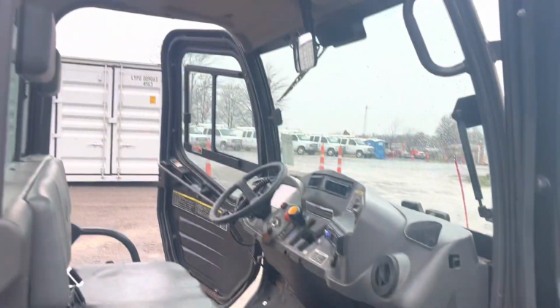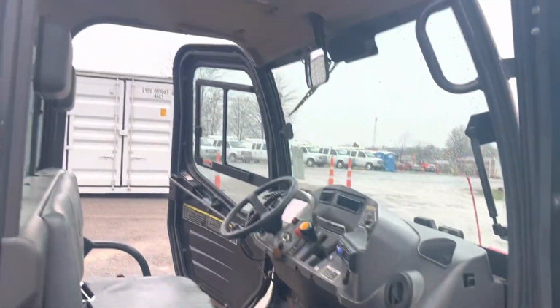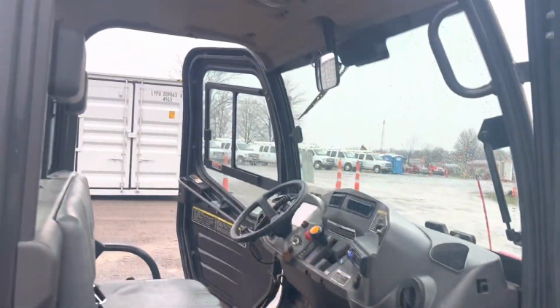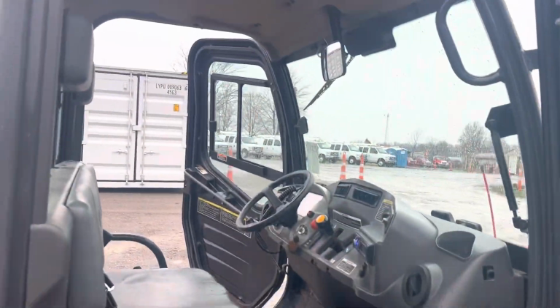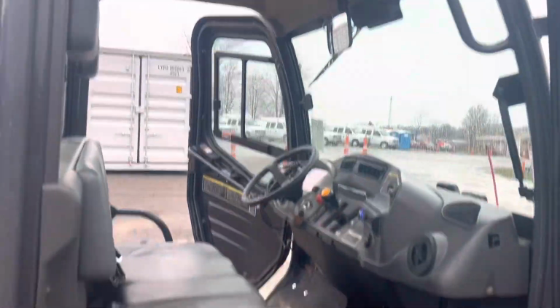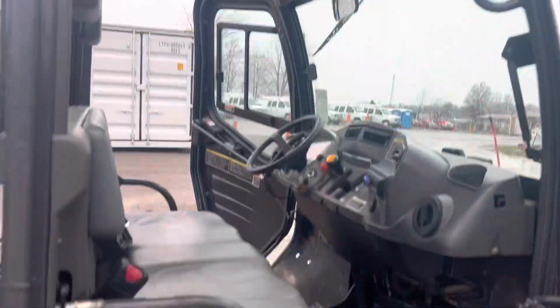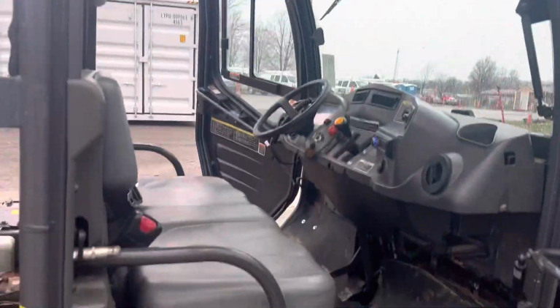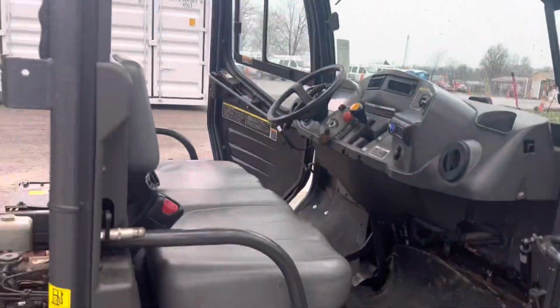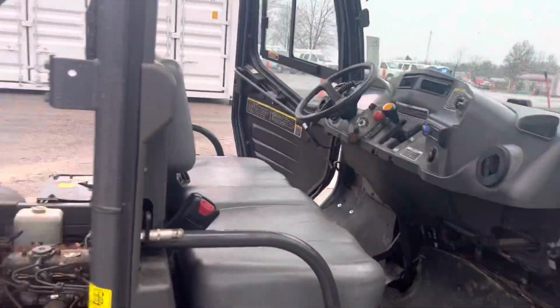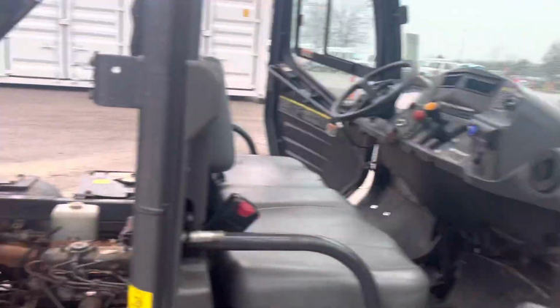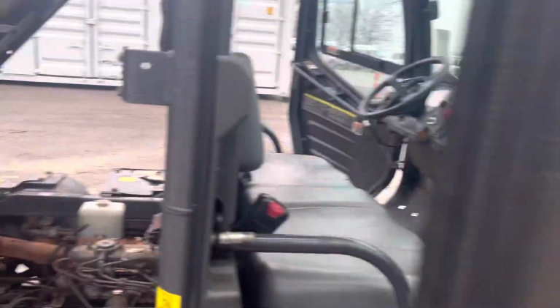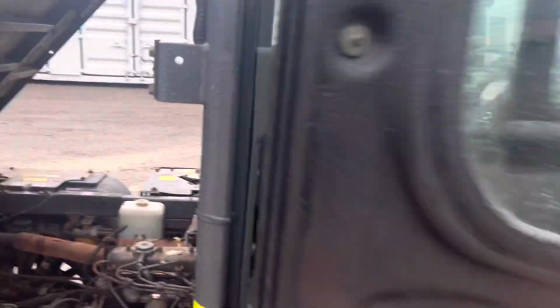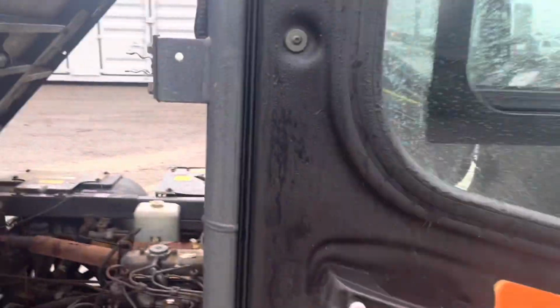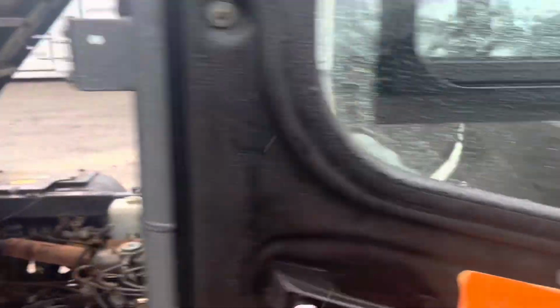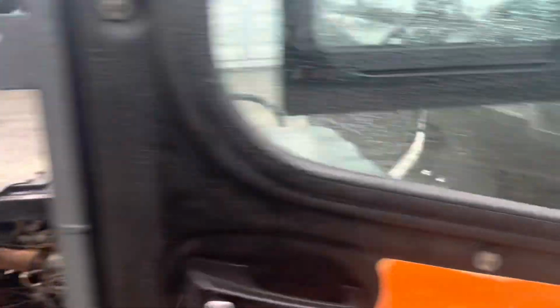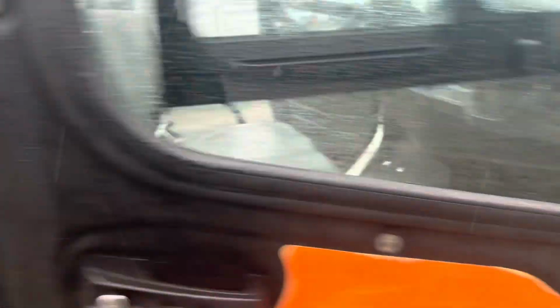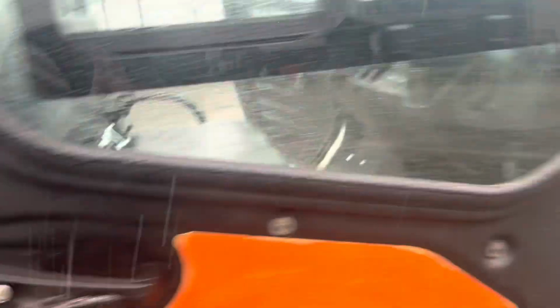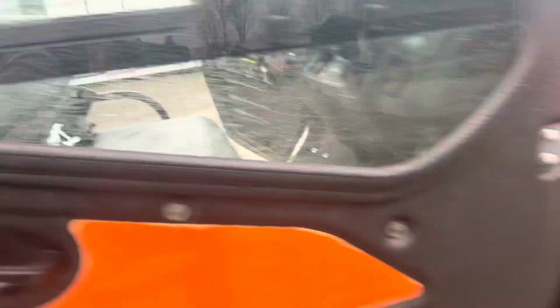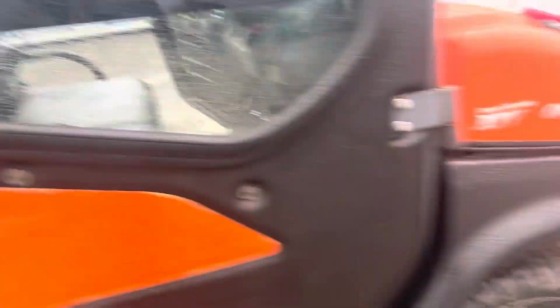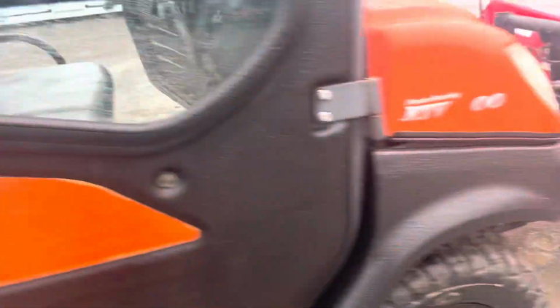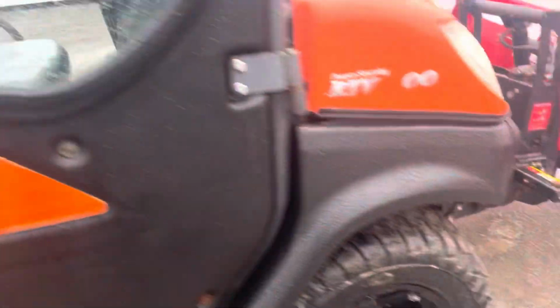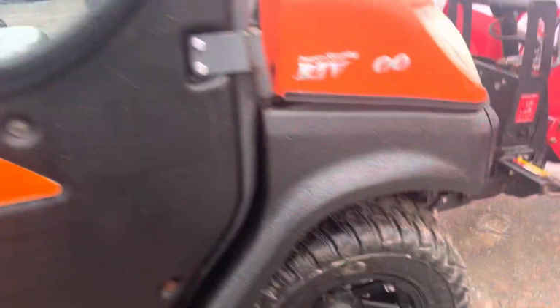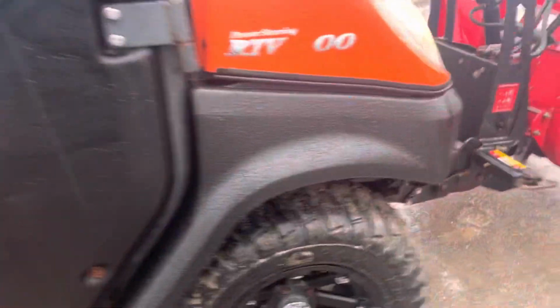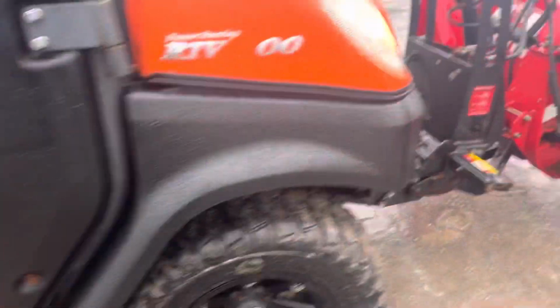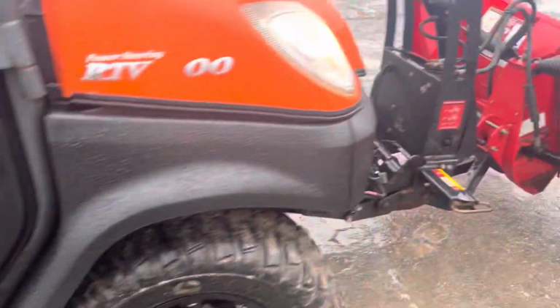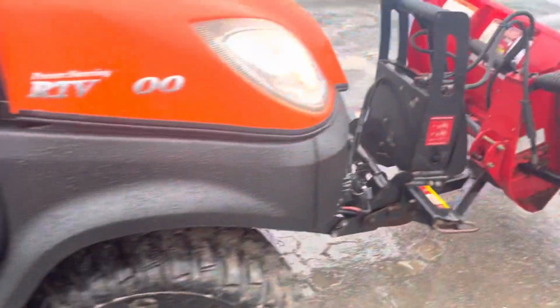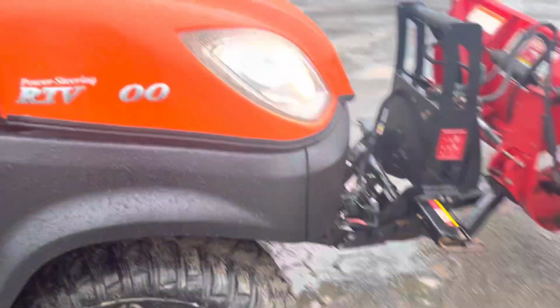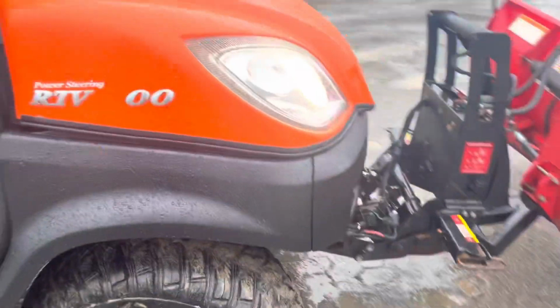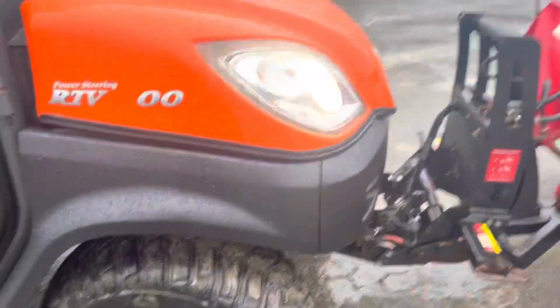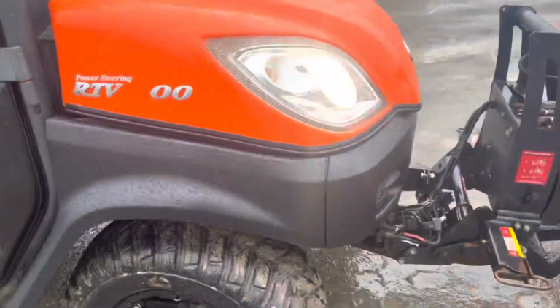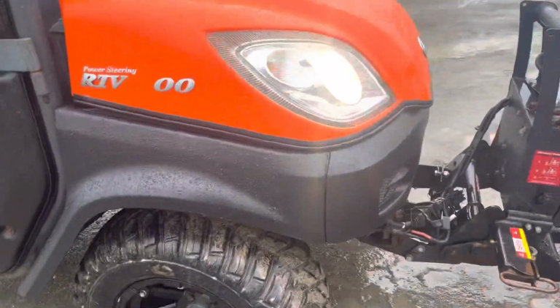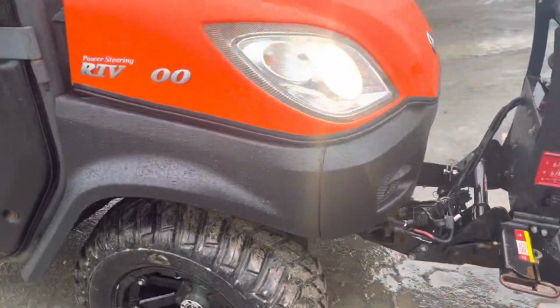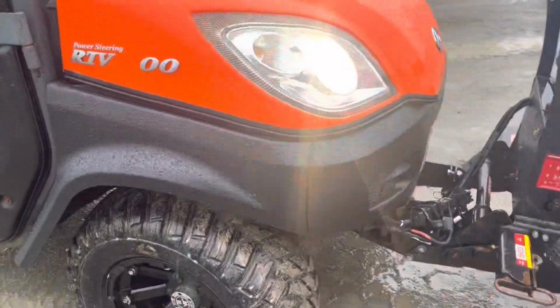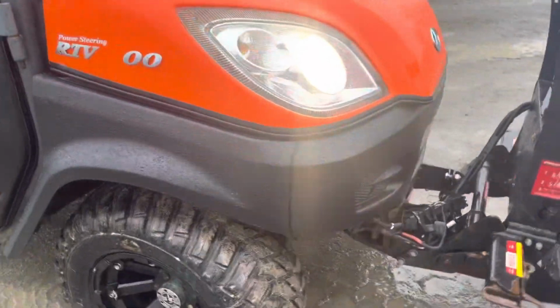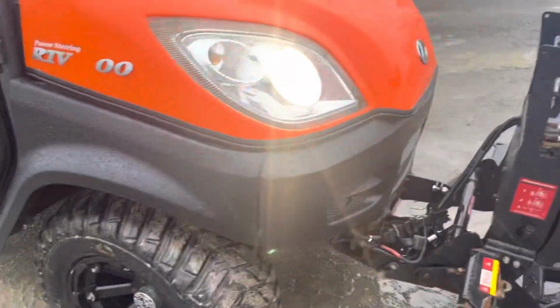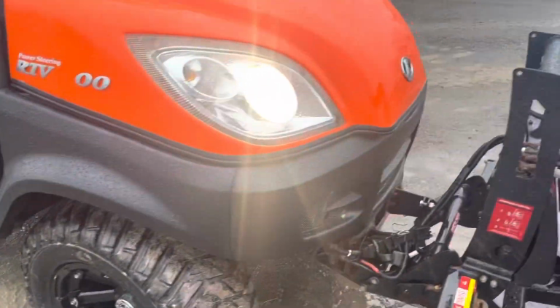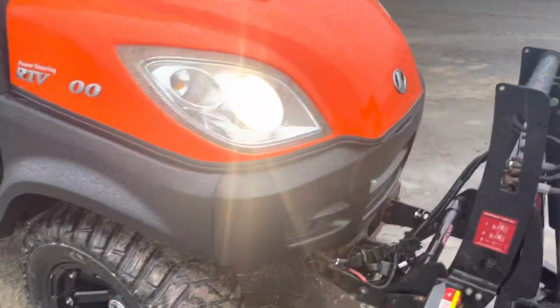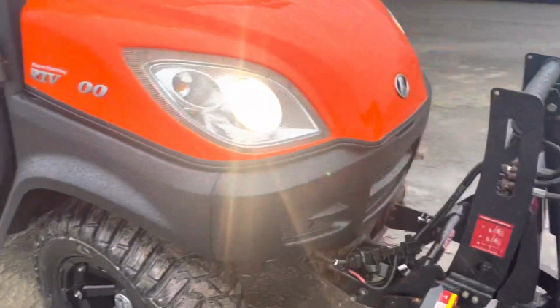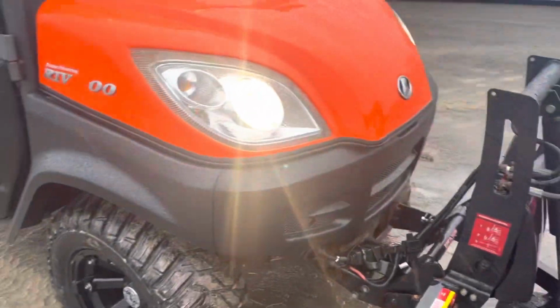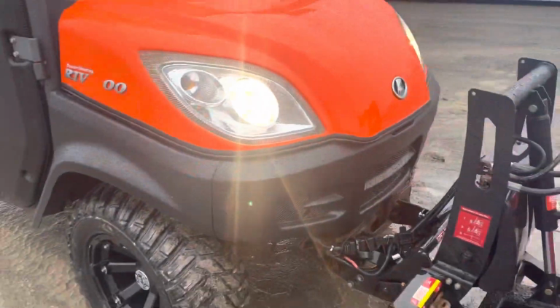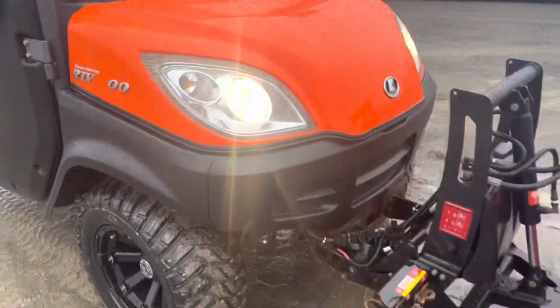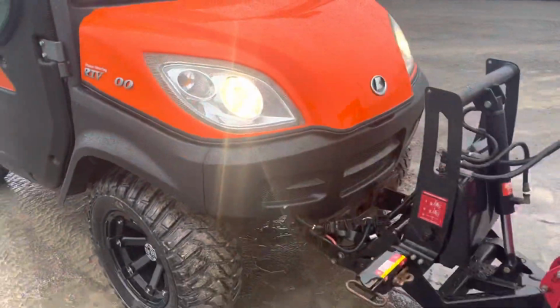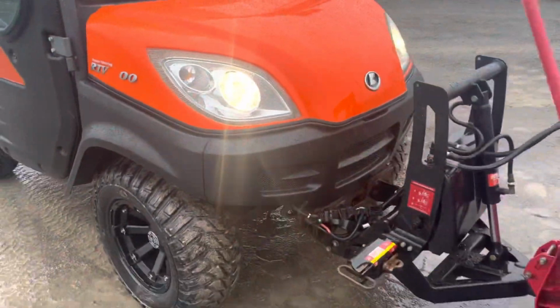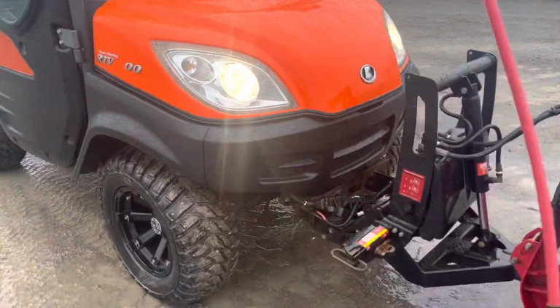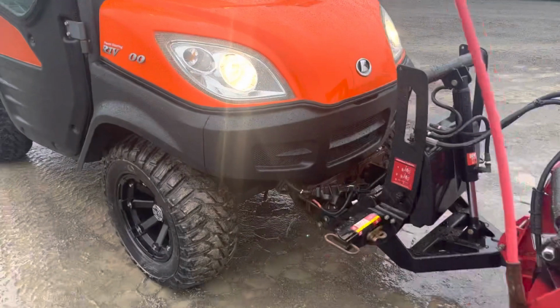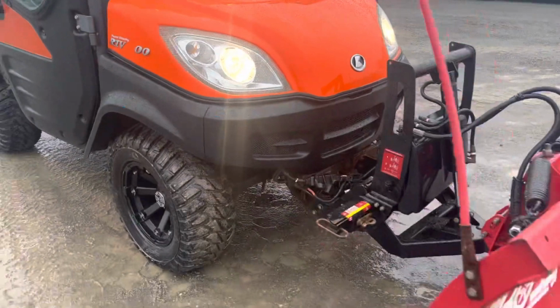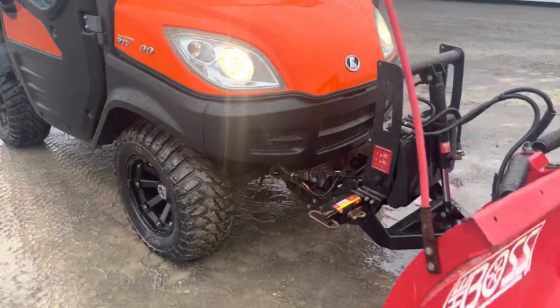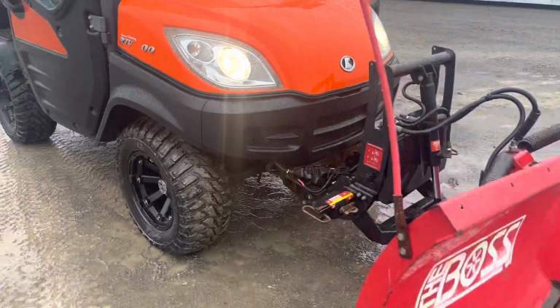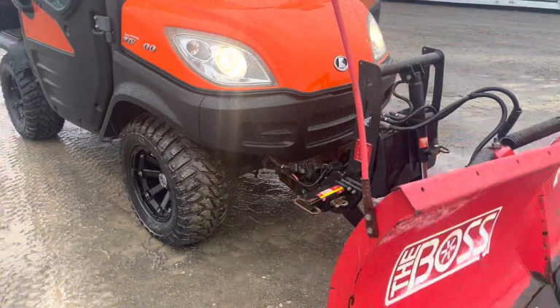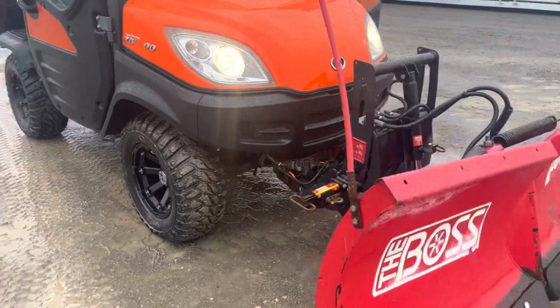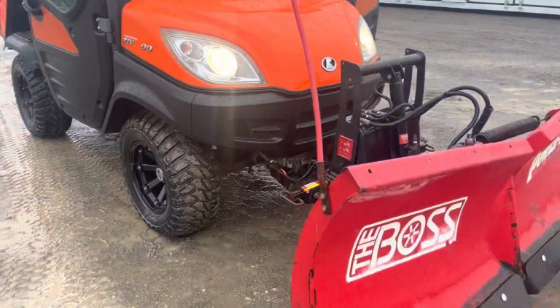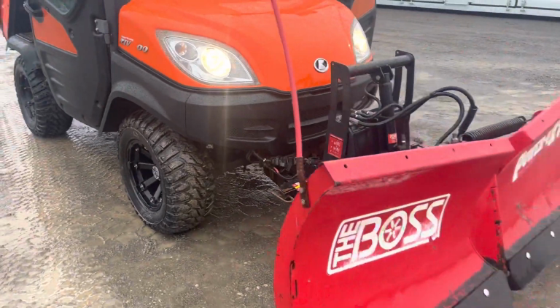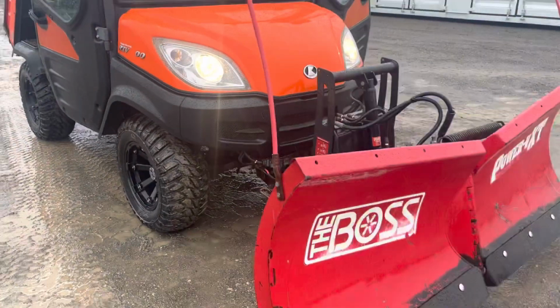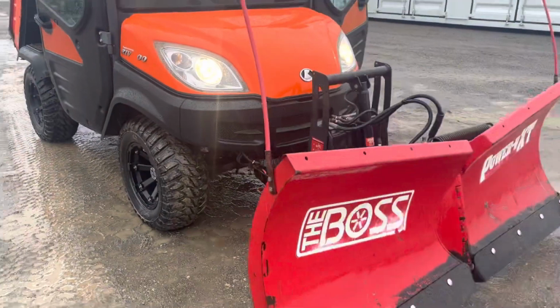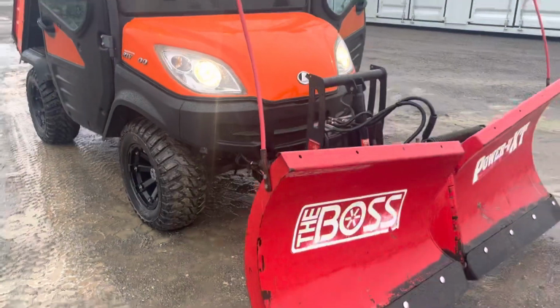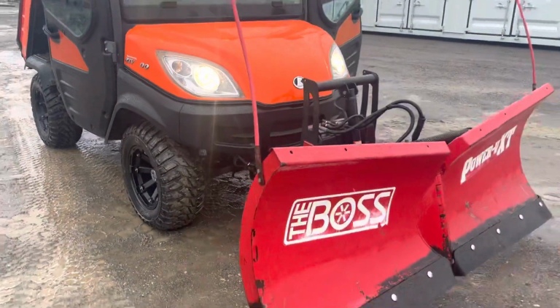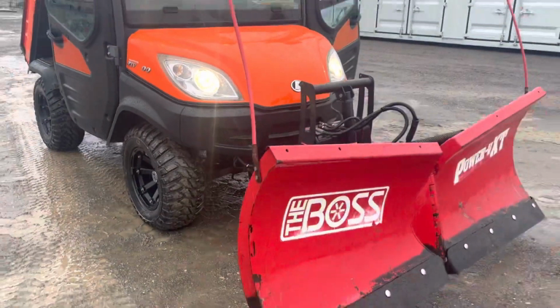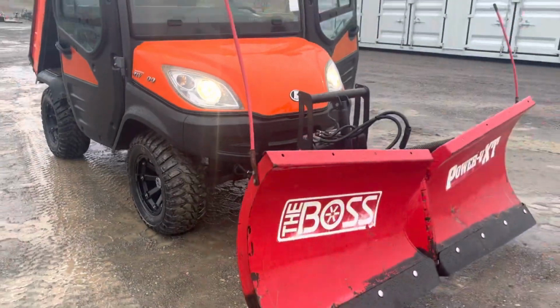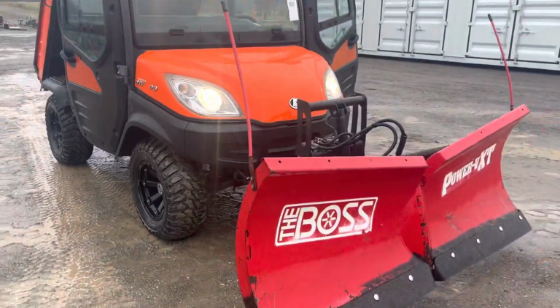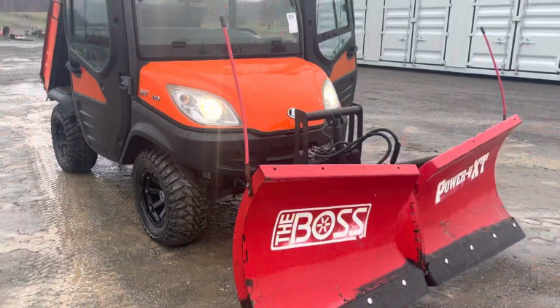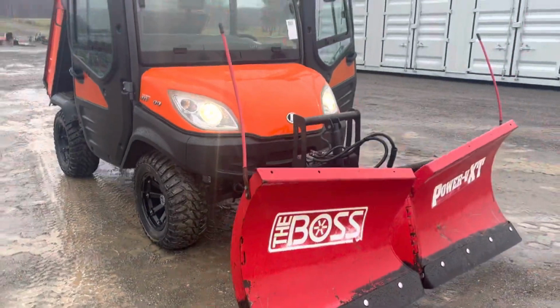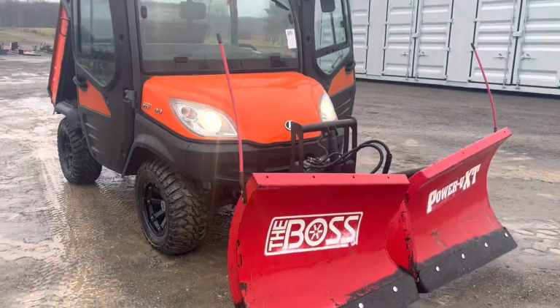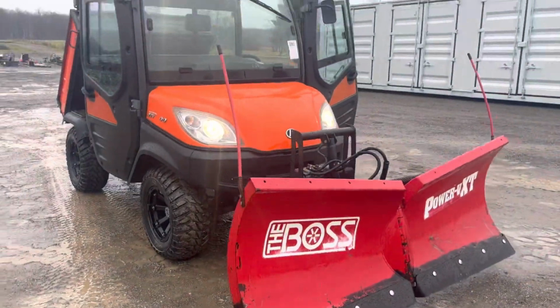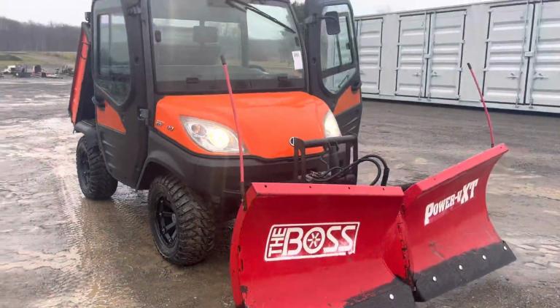Windshield wiper. All the lights work. Here's your six-foot-six power angle blade that's made by Boss.